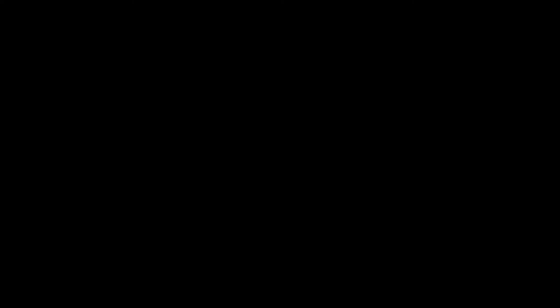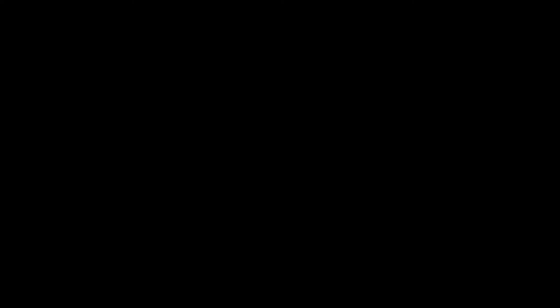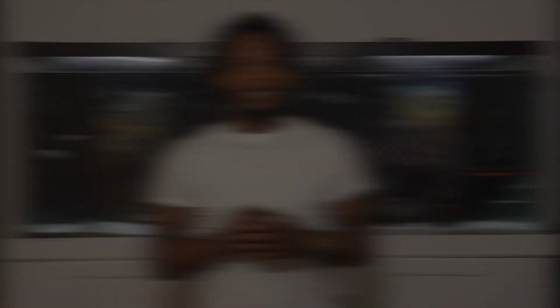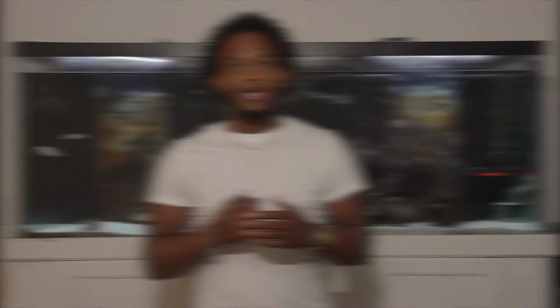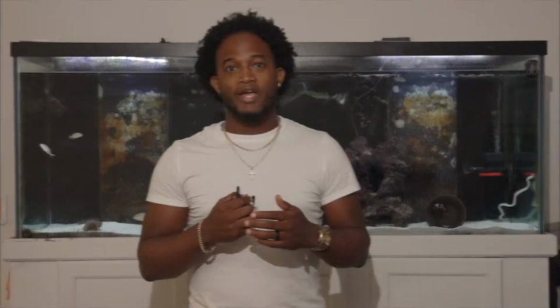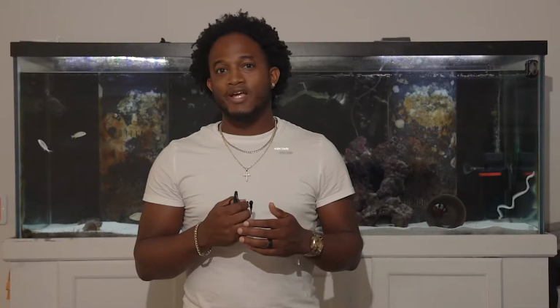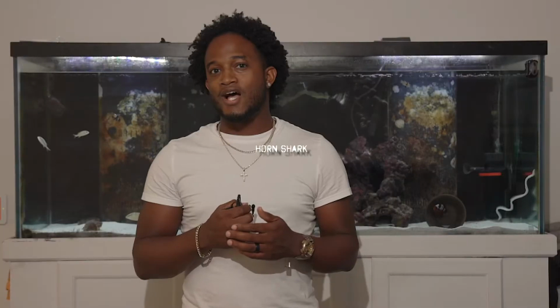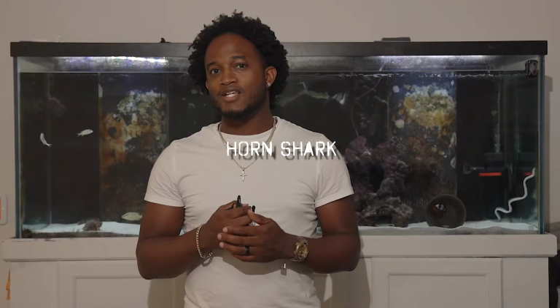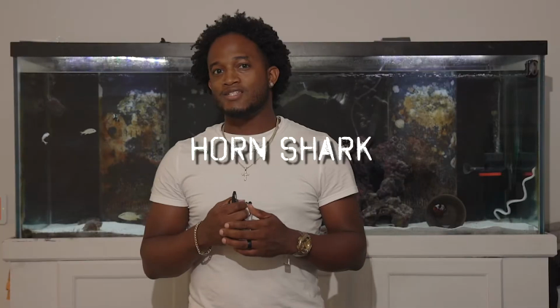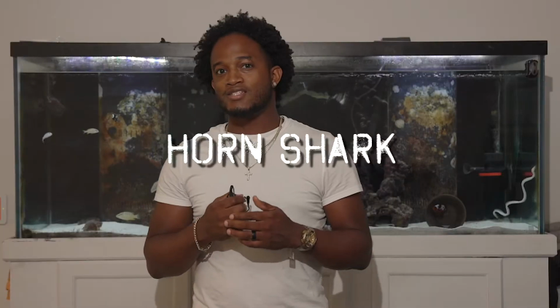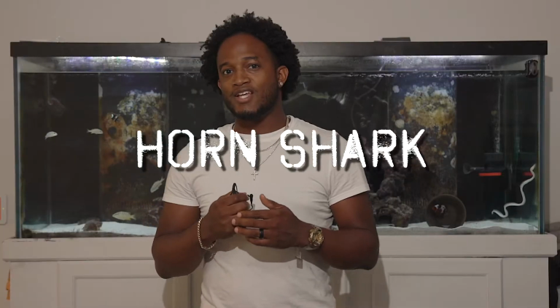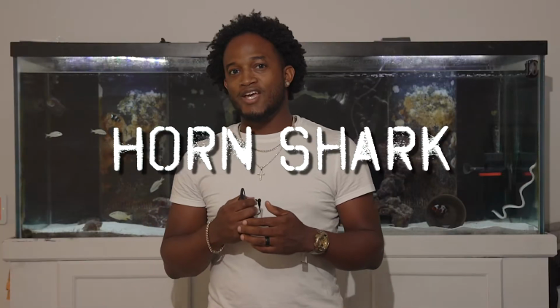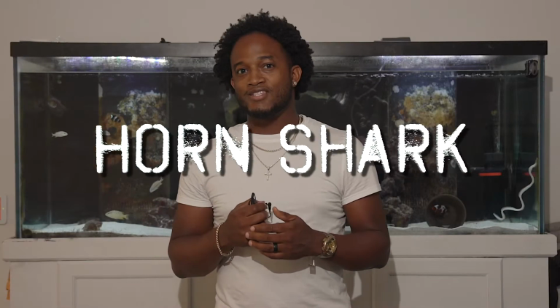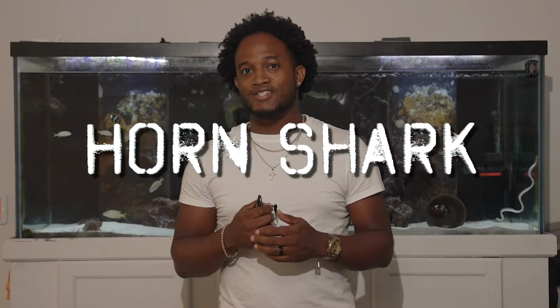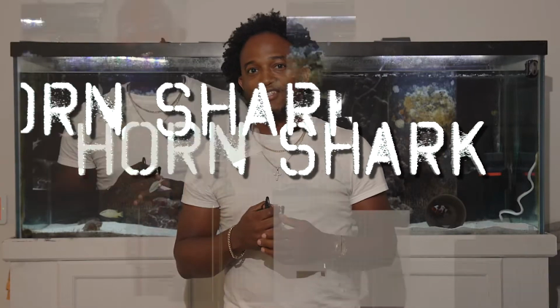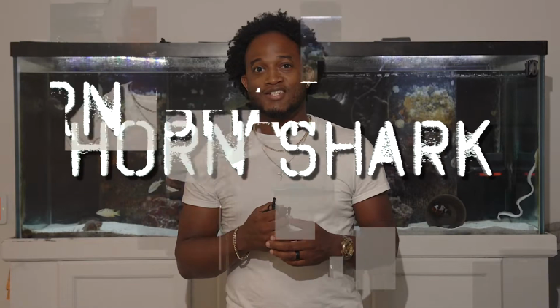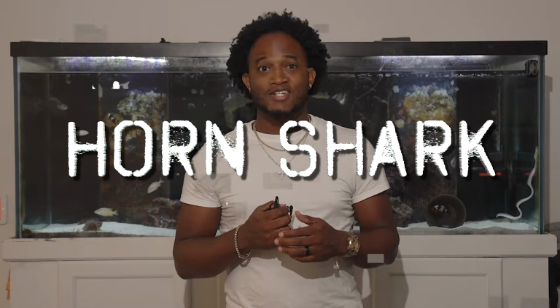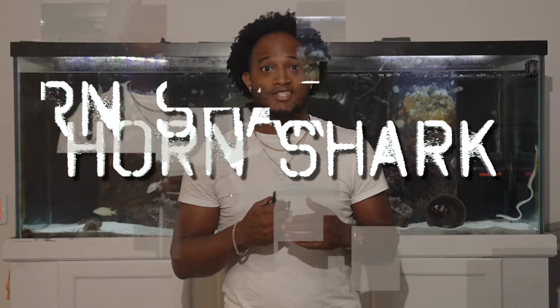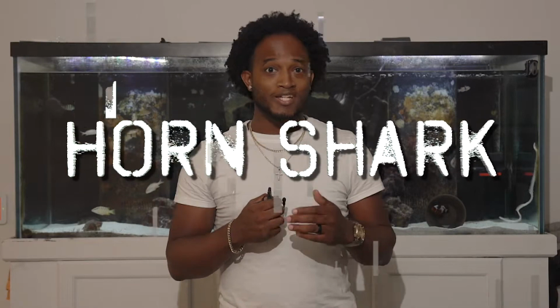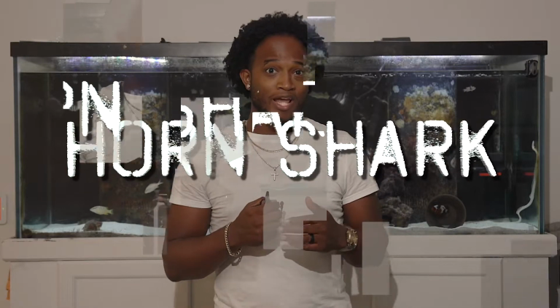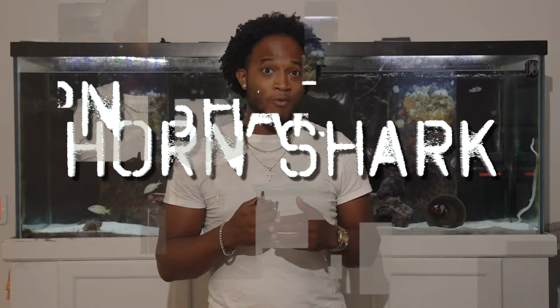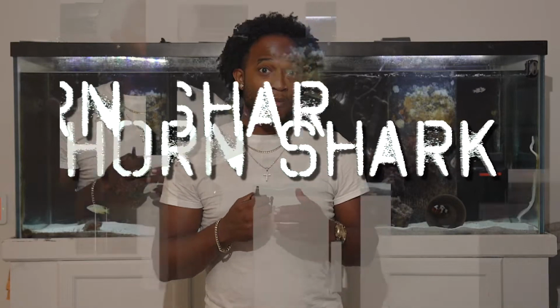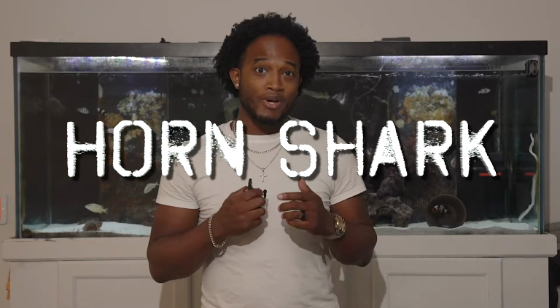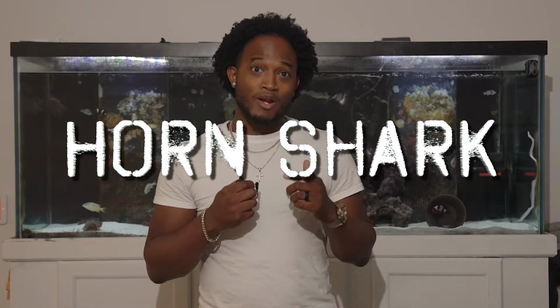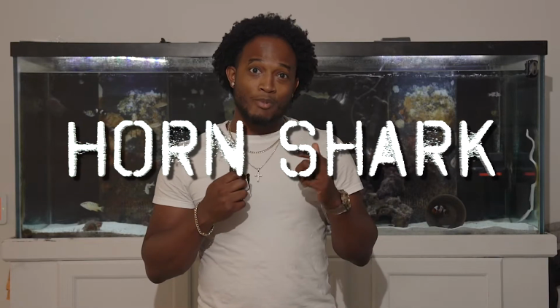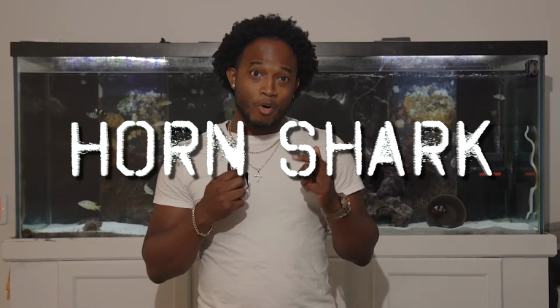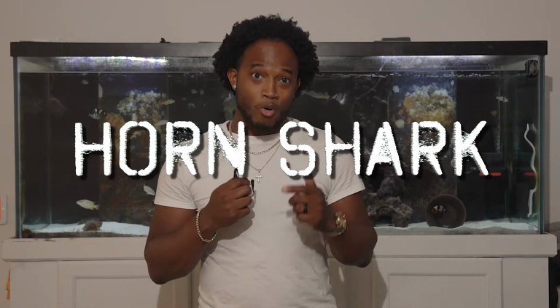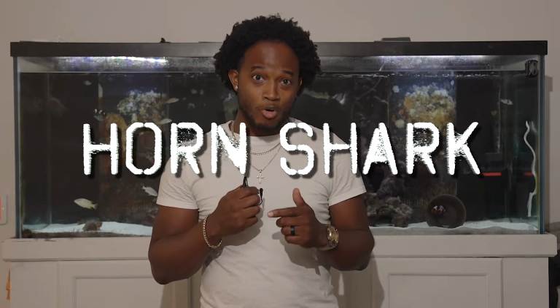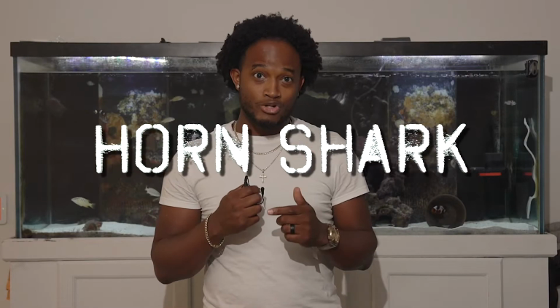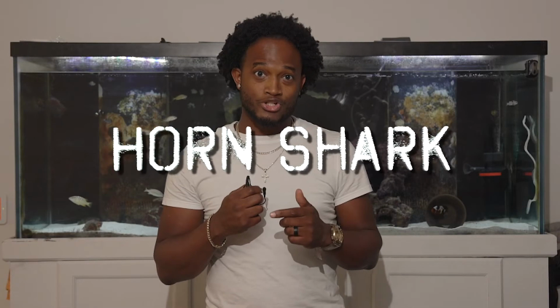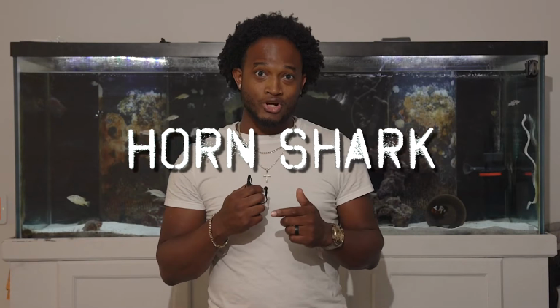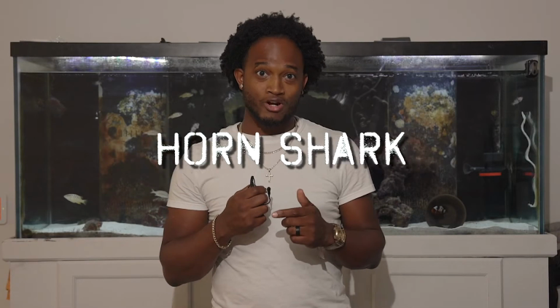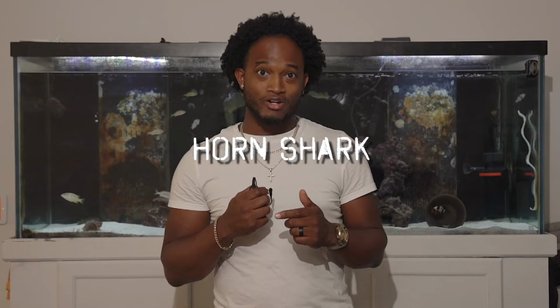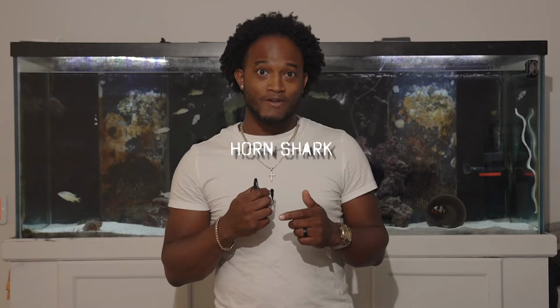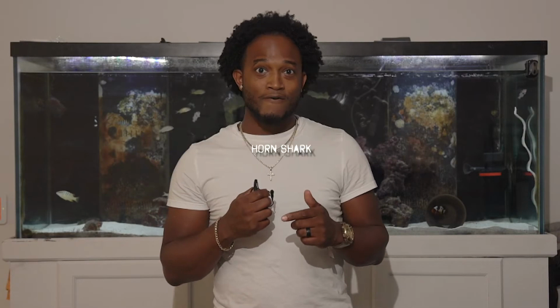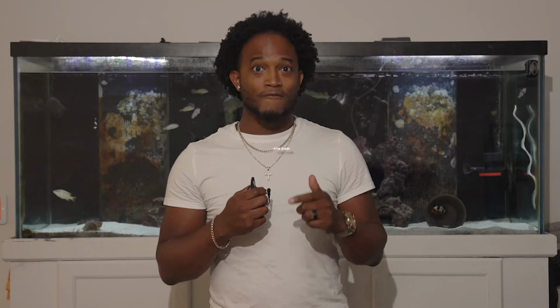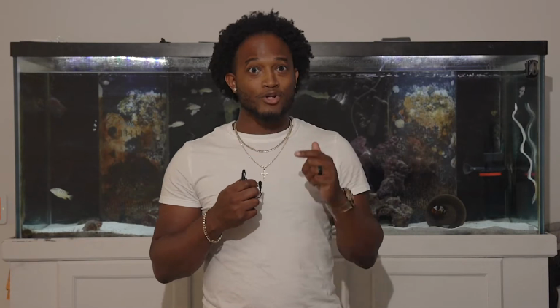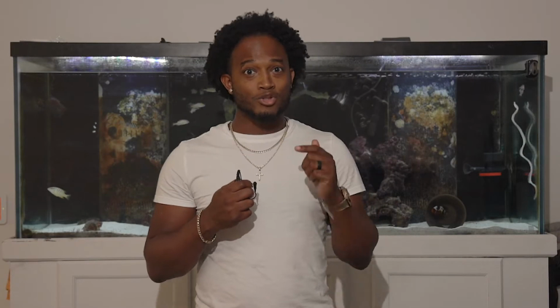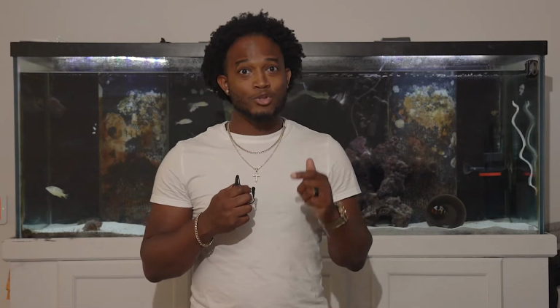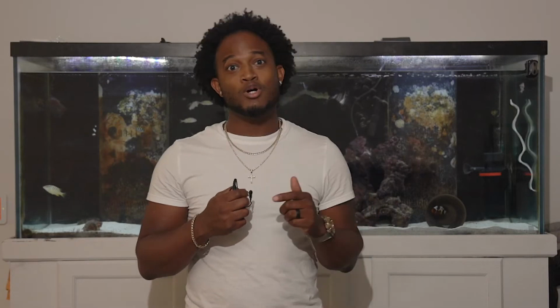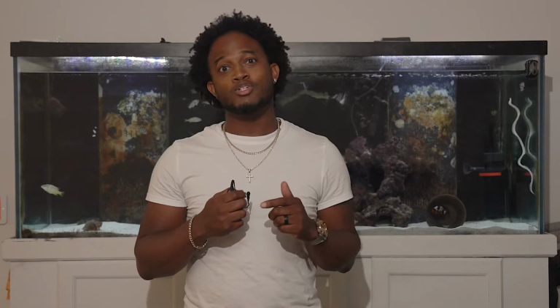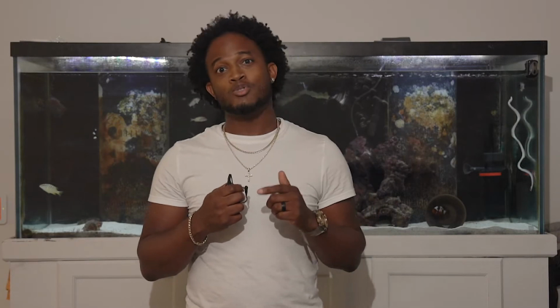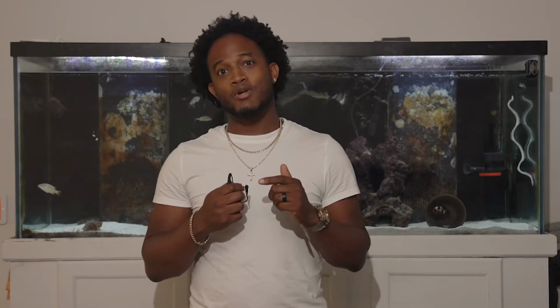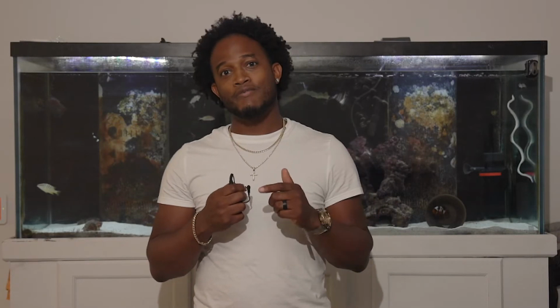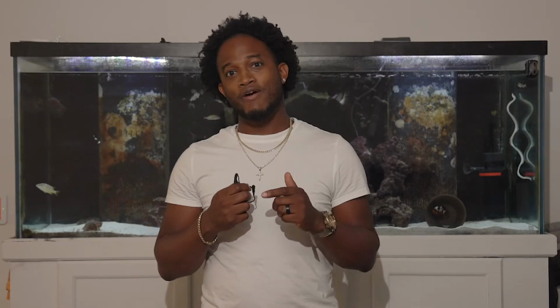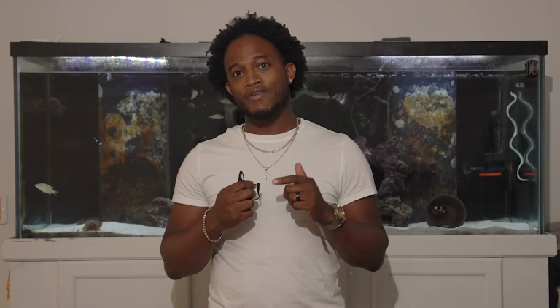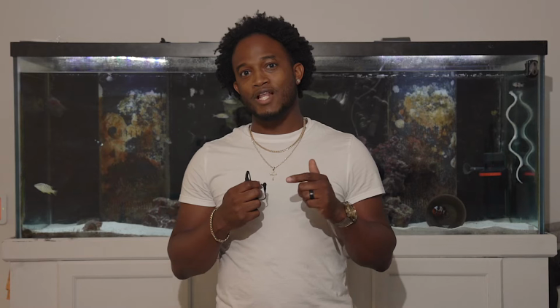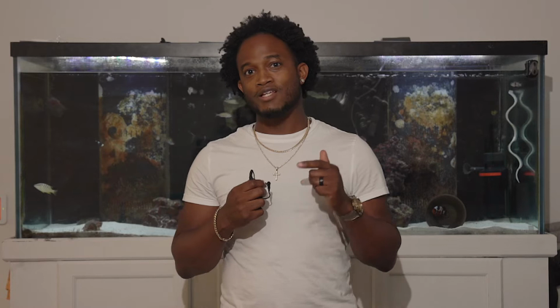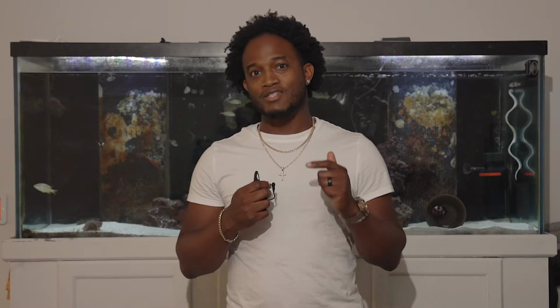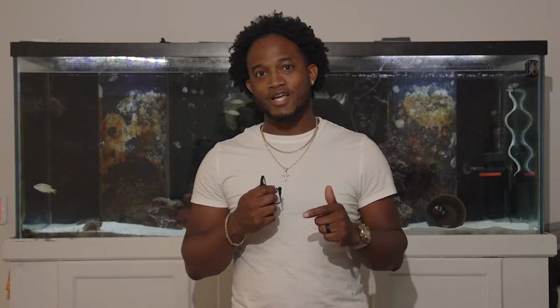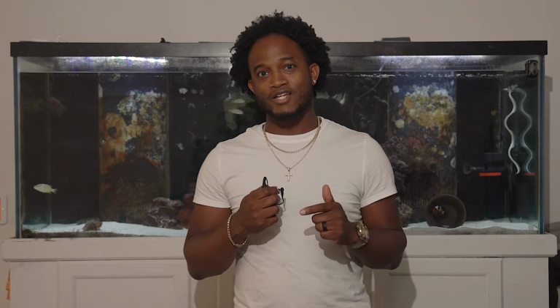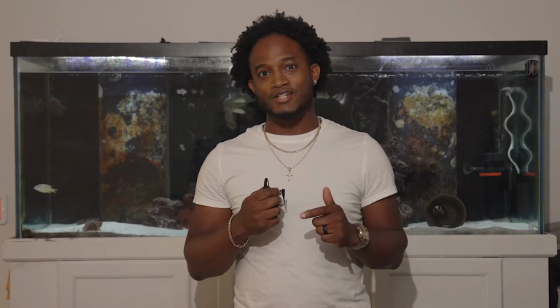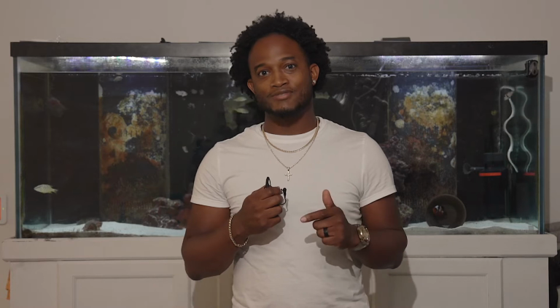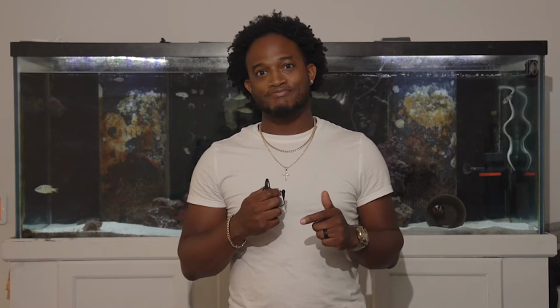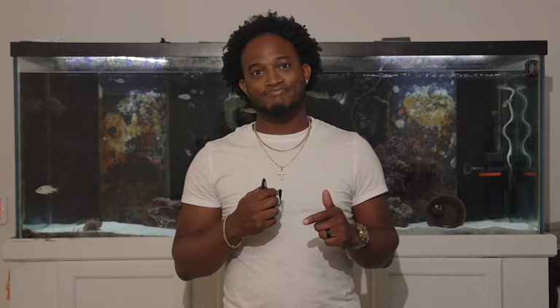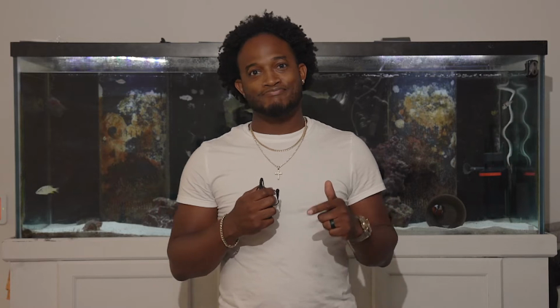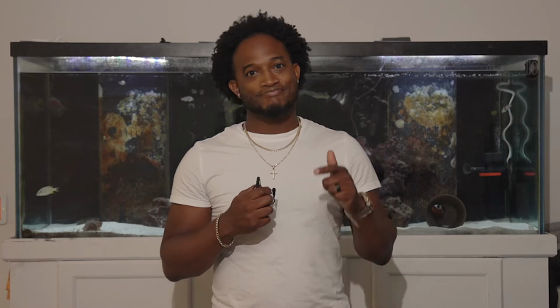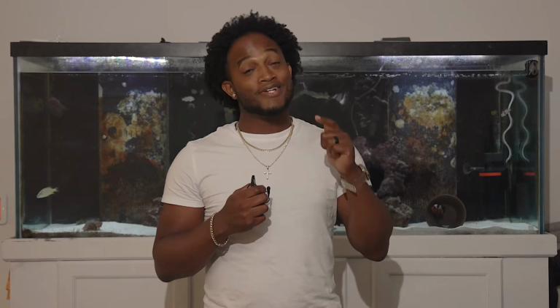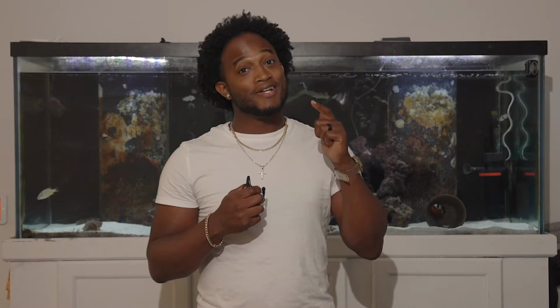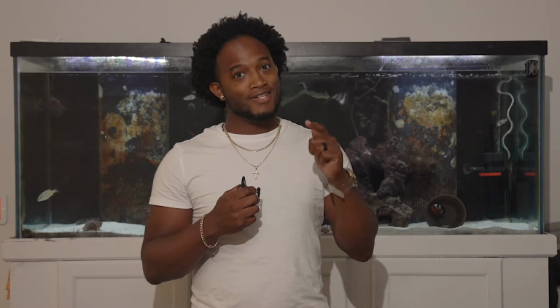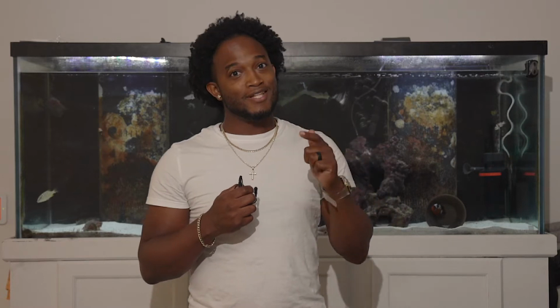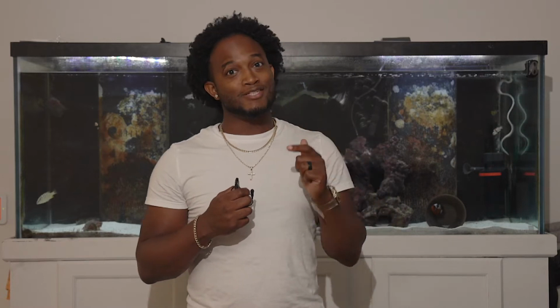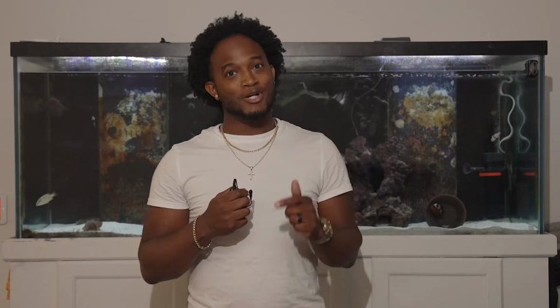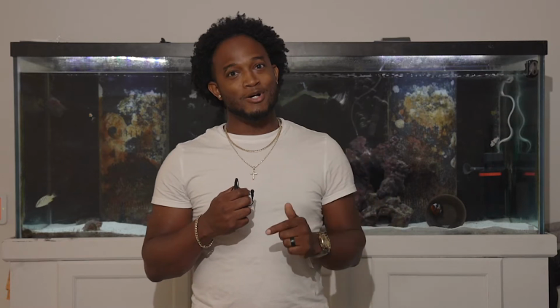Hey guys, it's Lance. Today we're picking up a Horn Shark for the 225-gallon tank. Let's go.